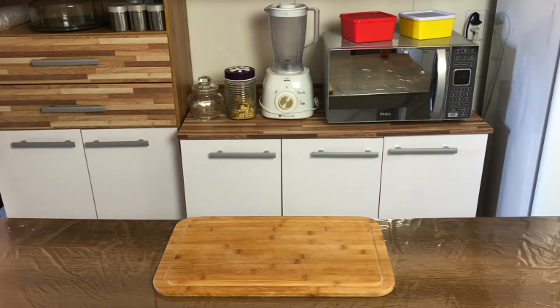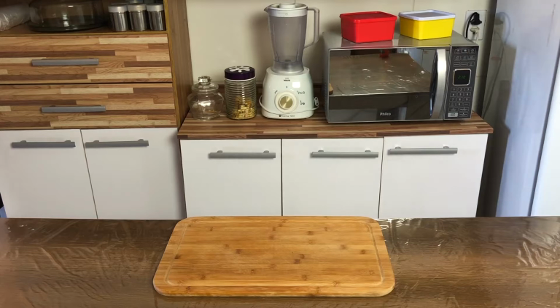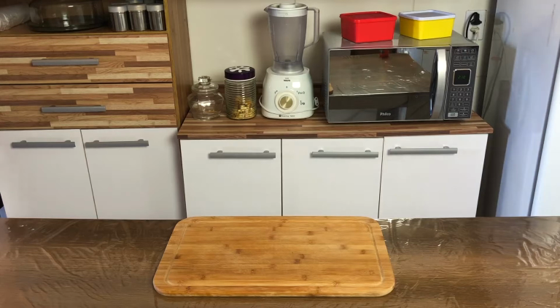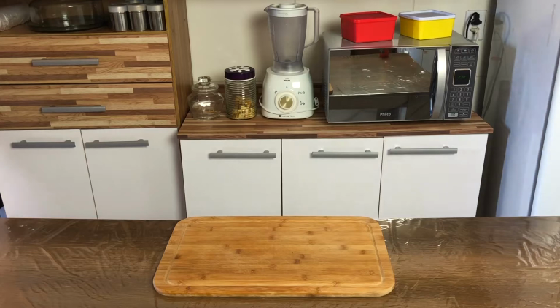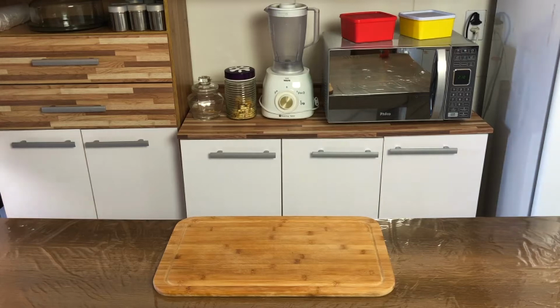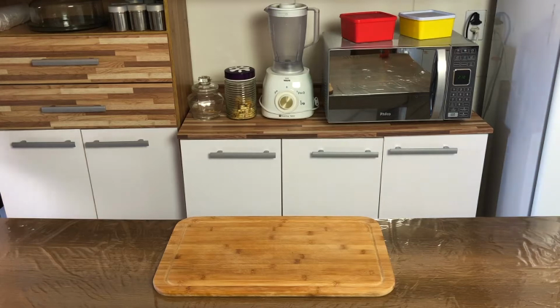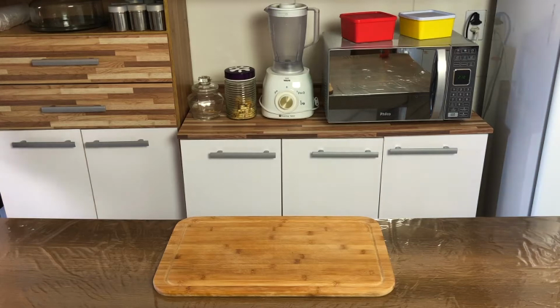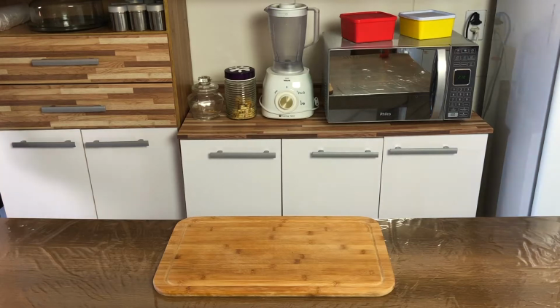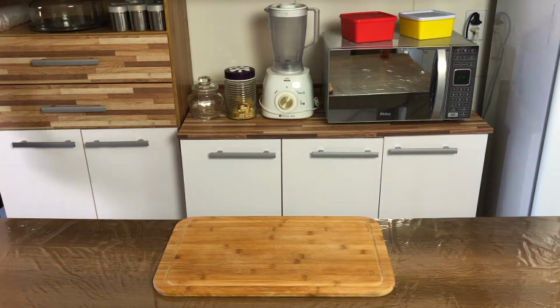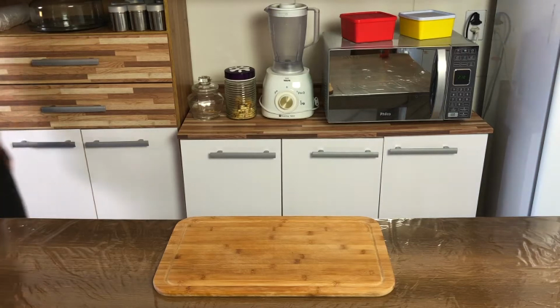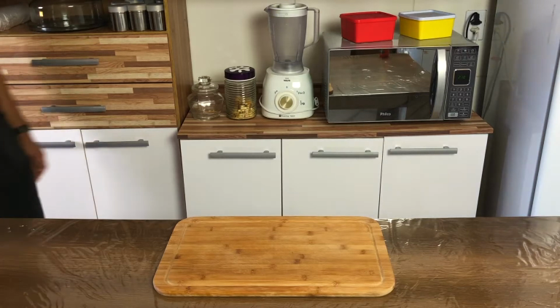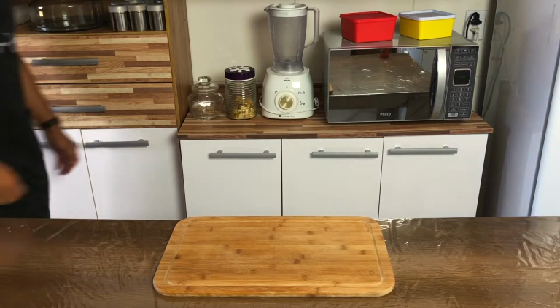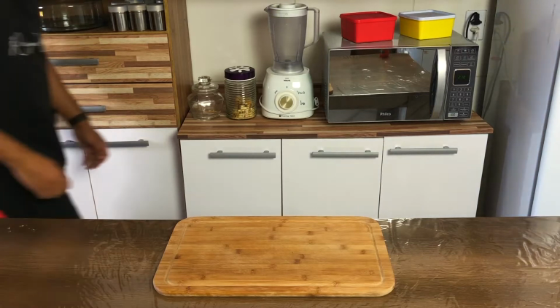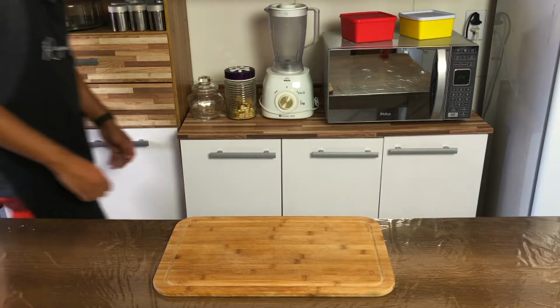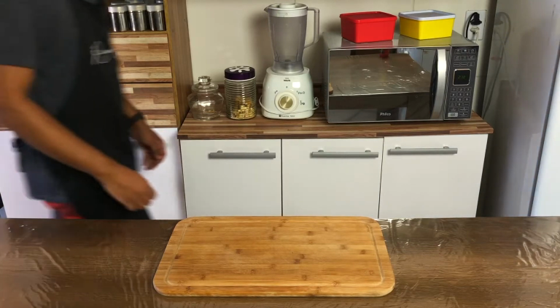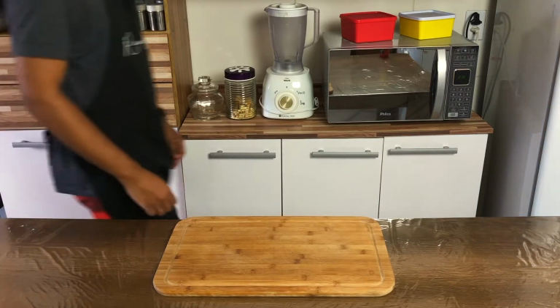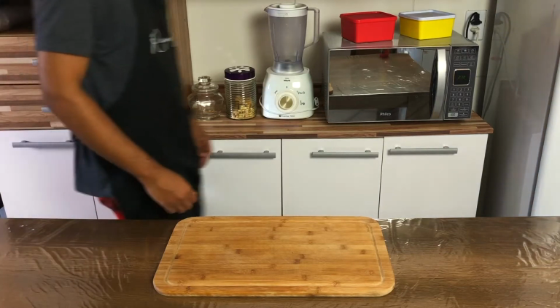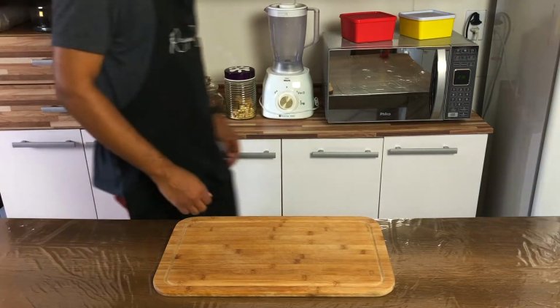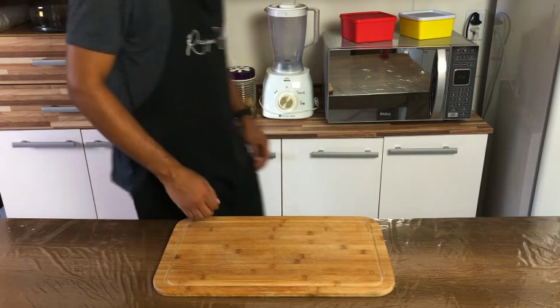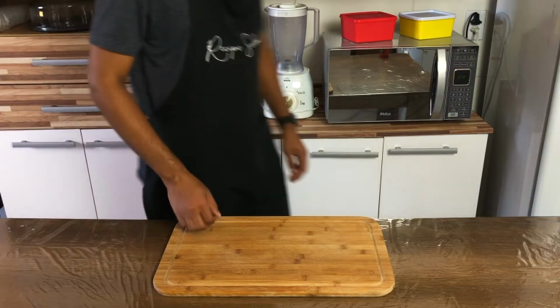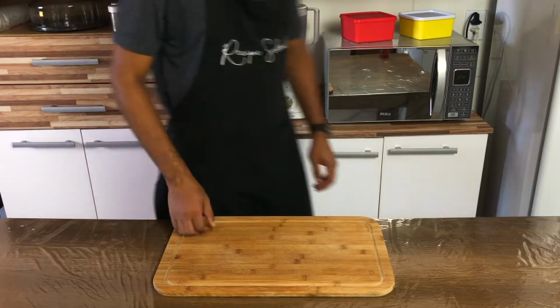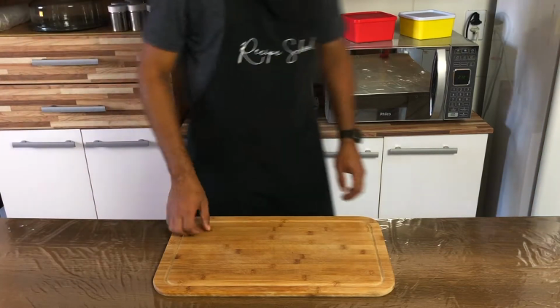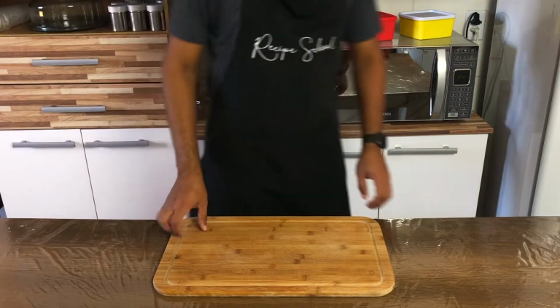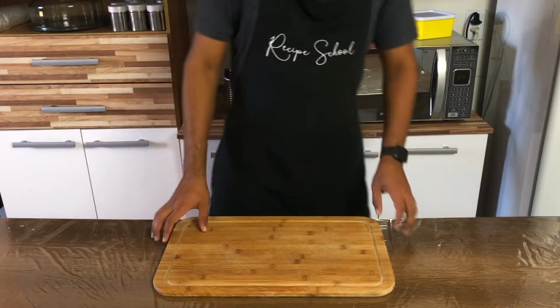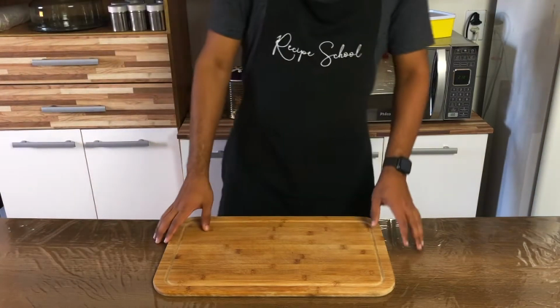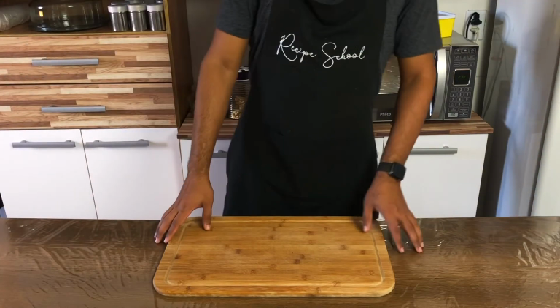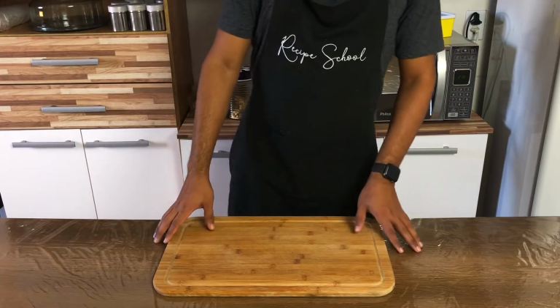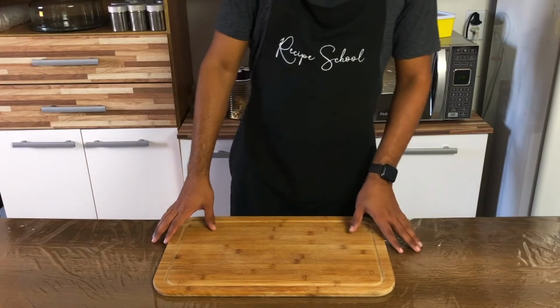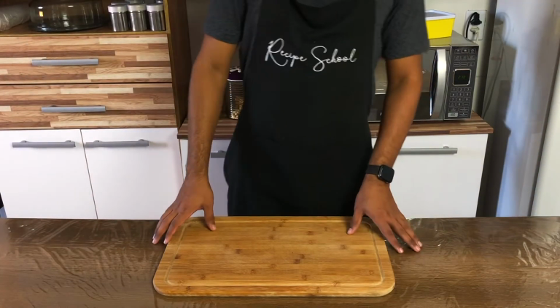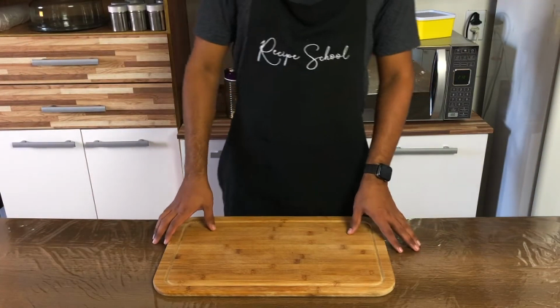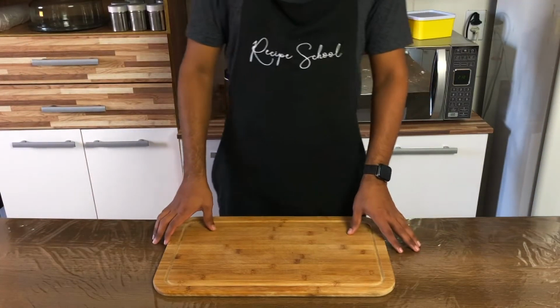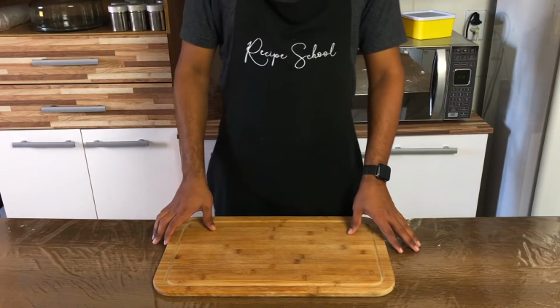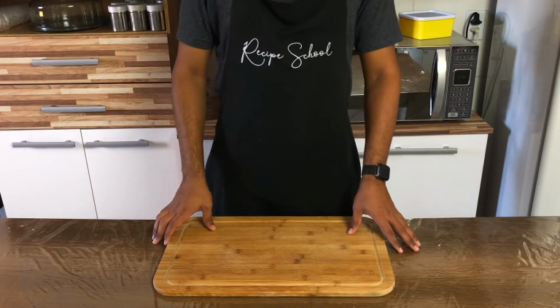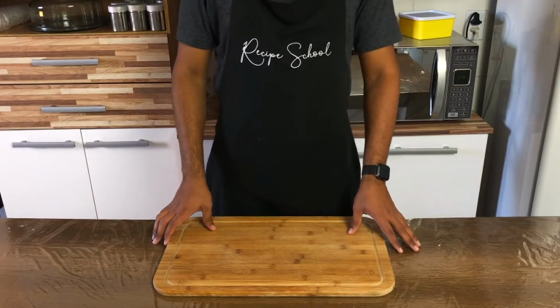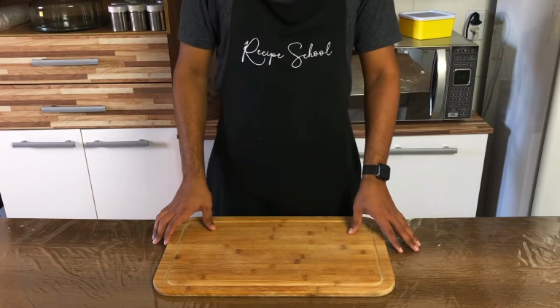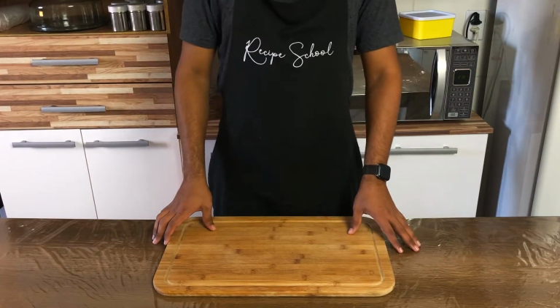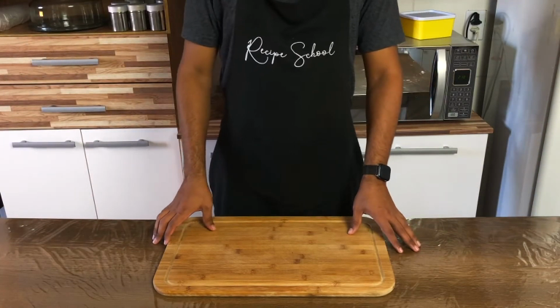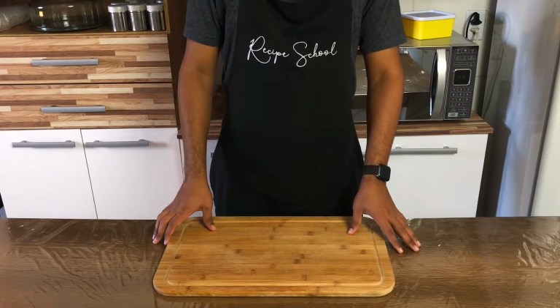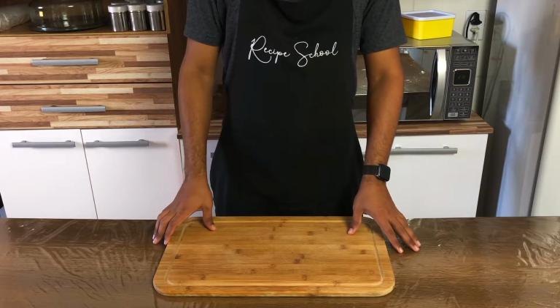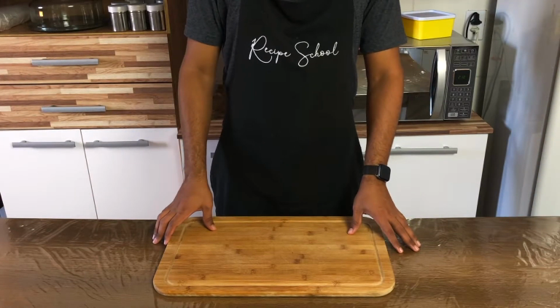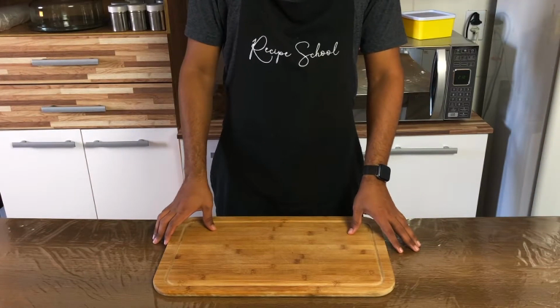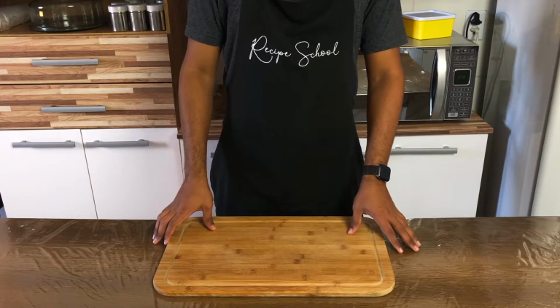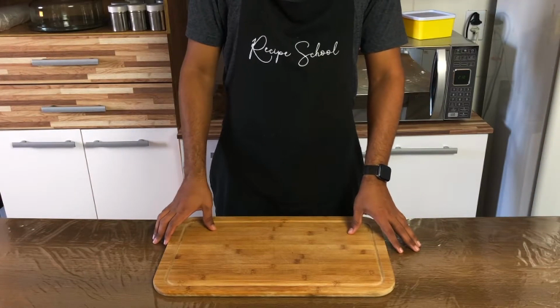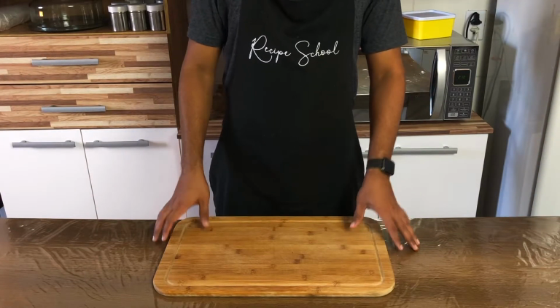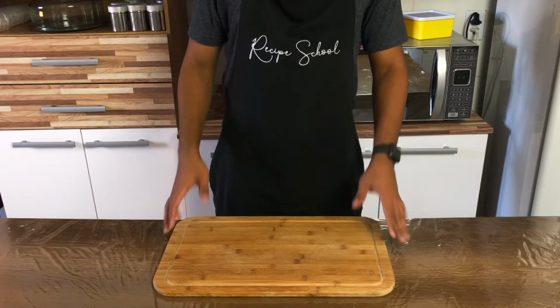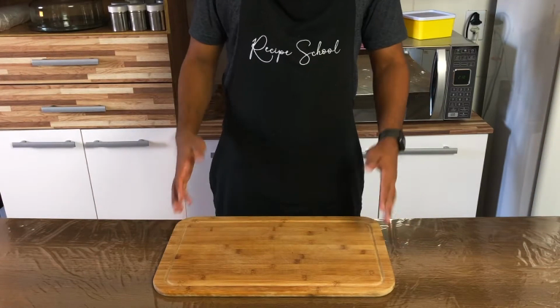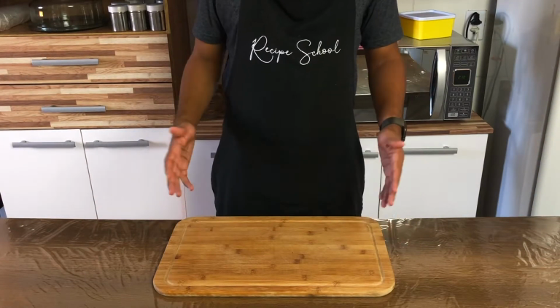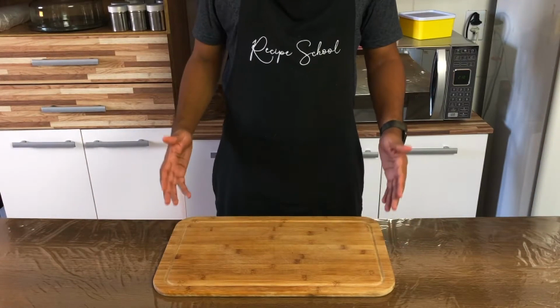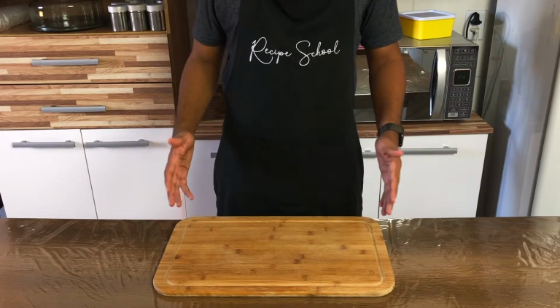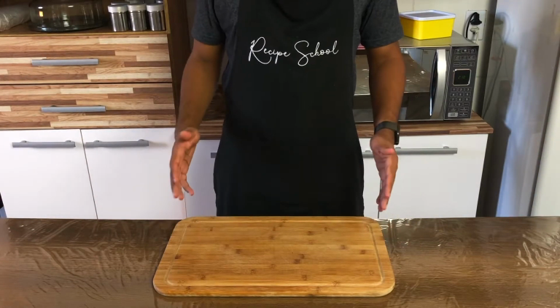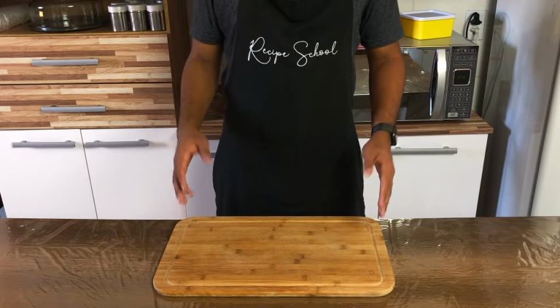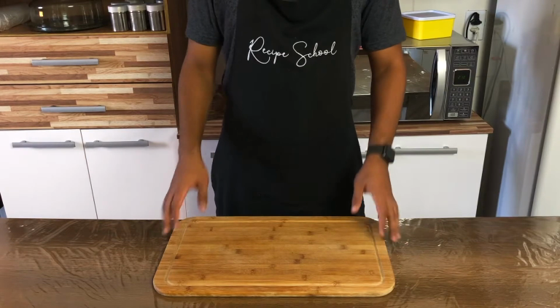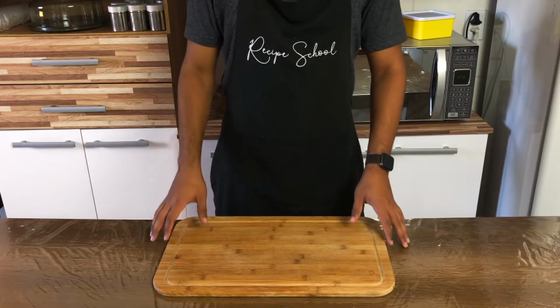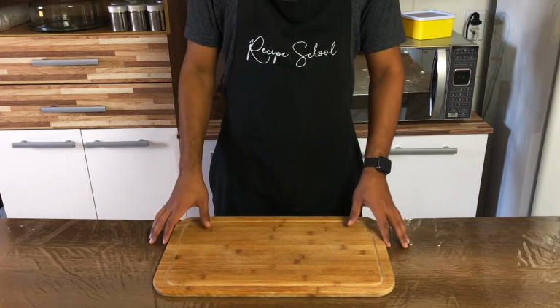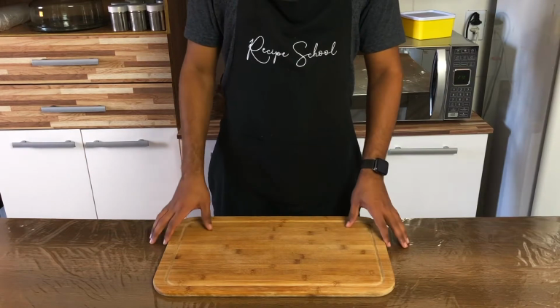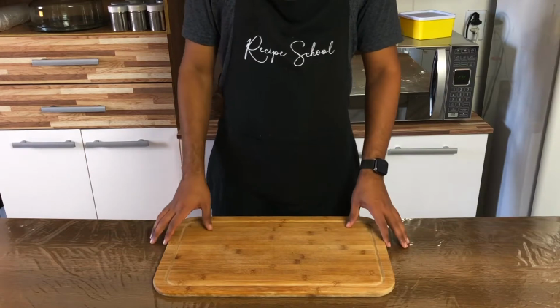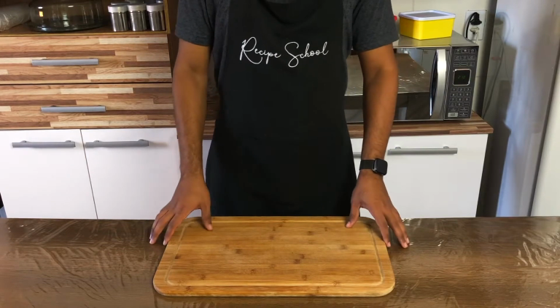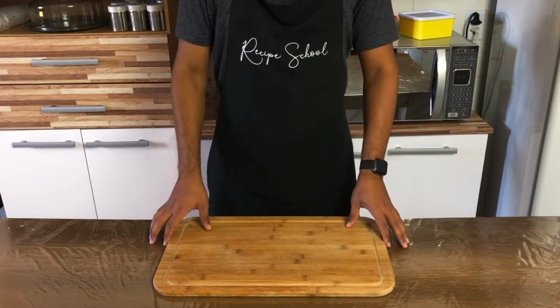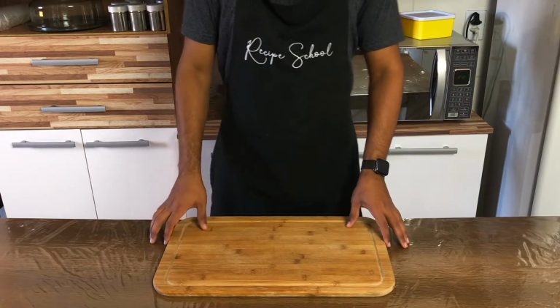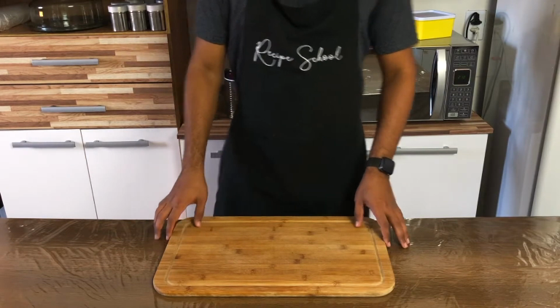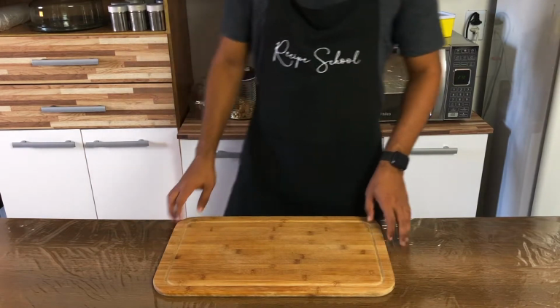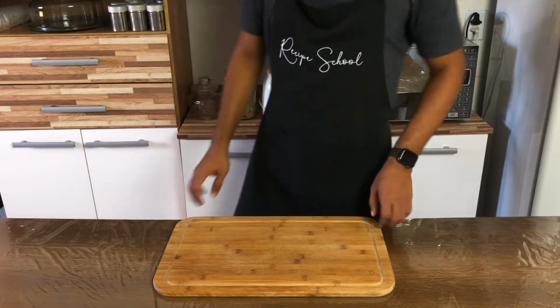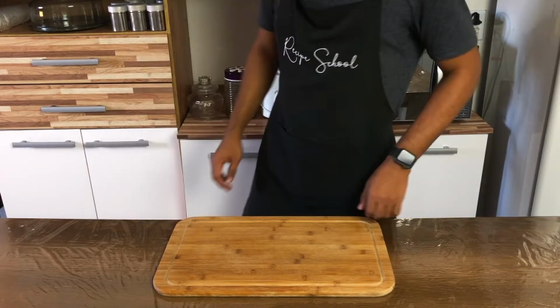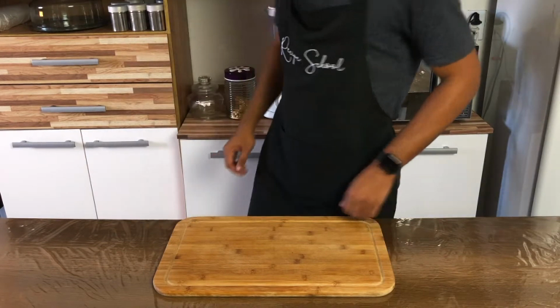Hey folks, welcome to Recipe School and today we'll prepare chicken bobo, or chicken cassava cream.